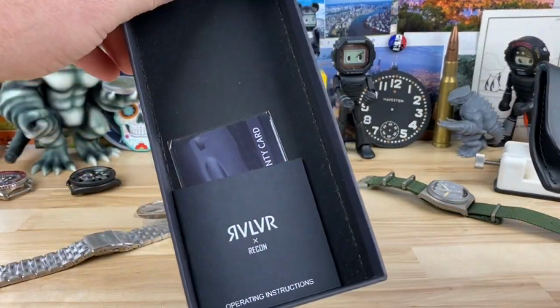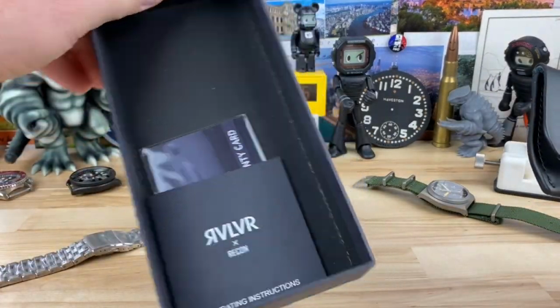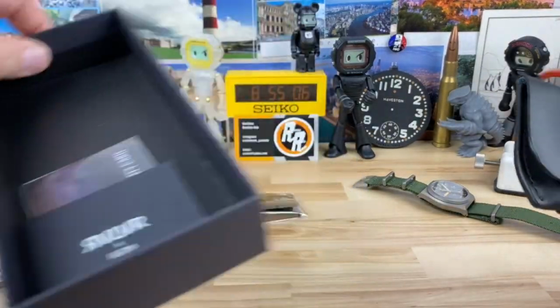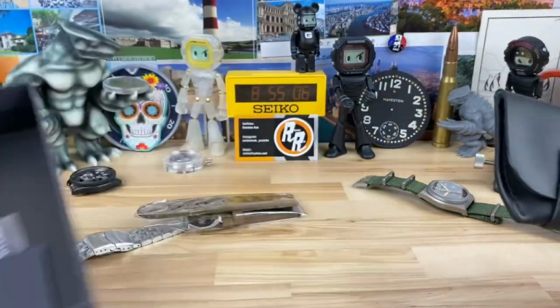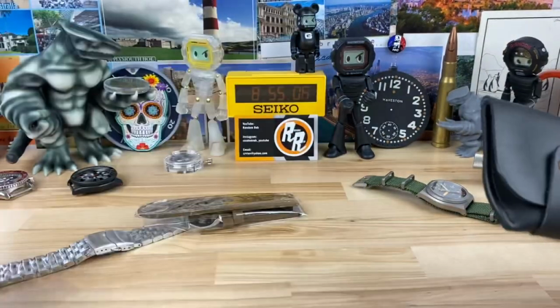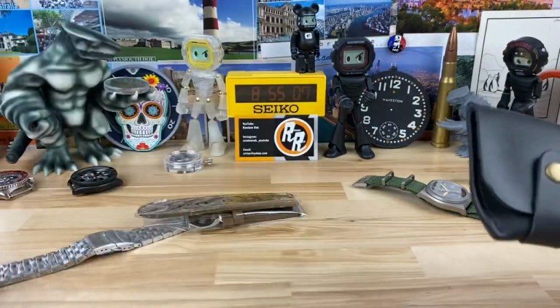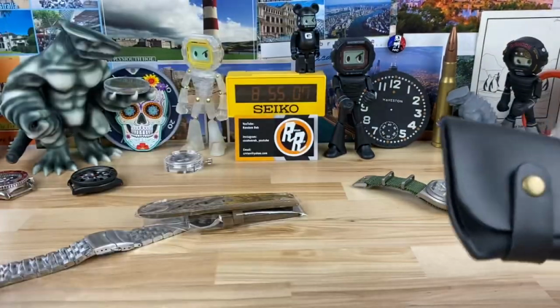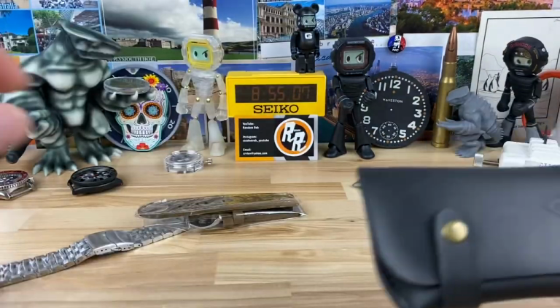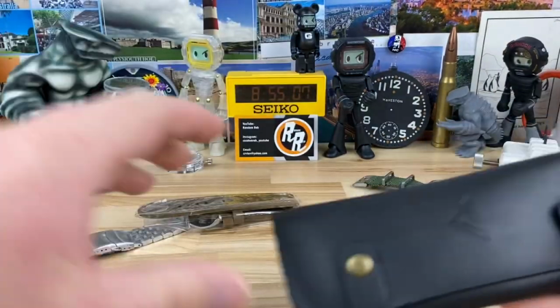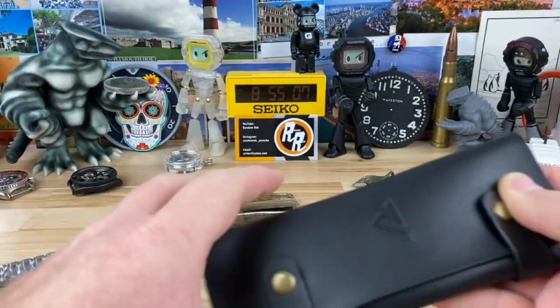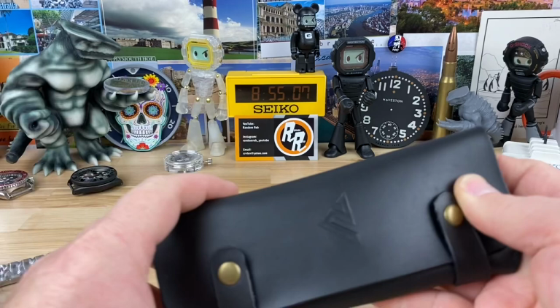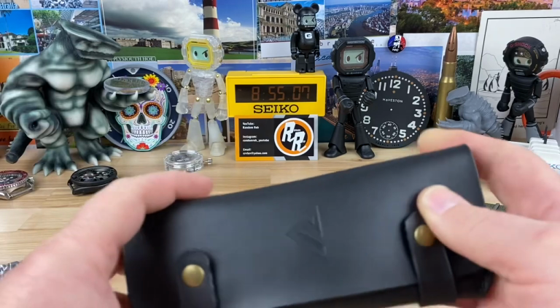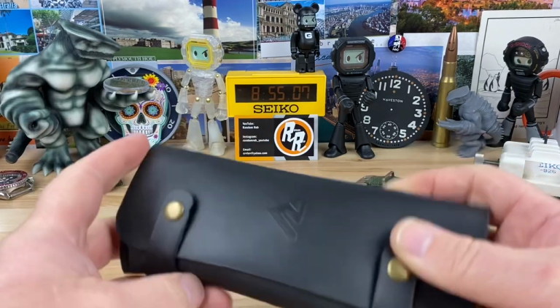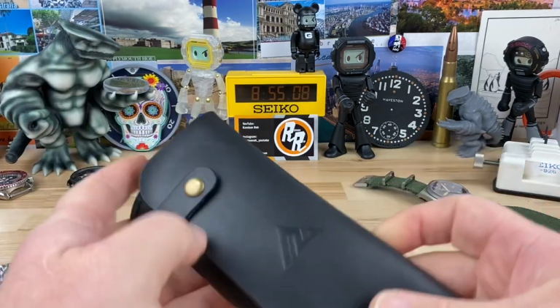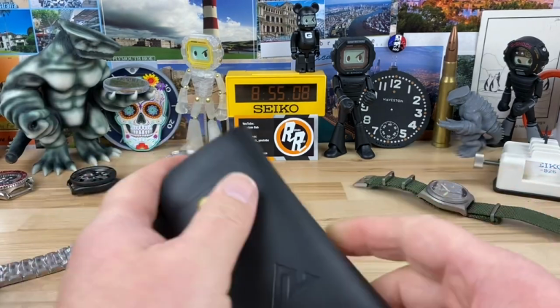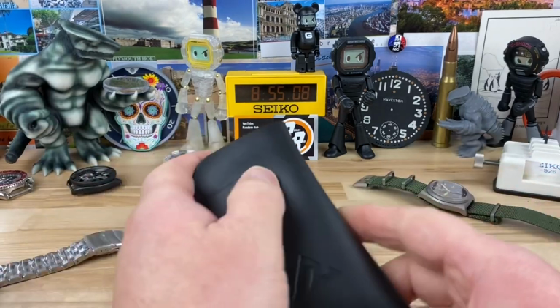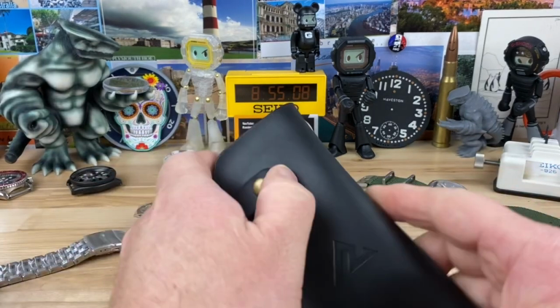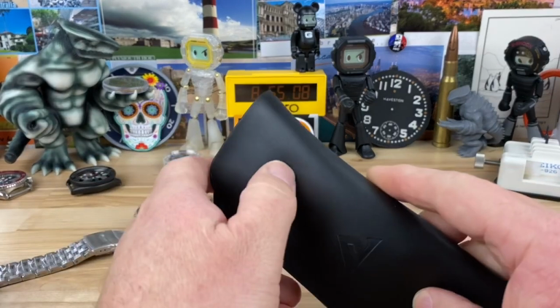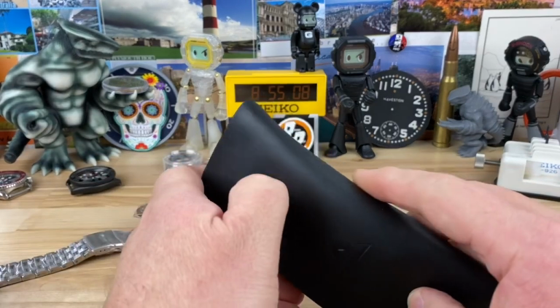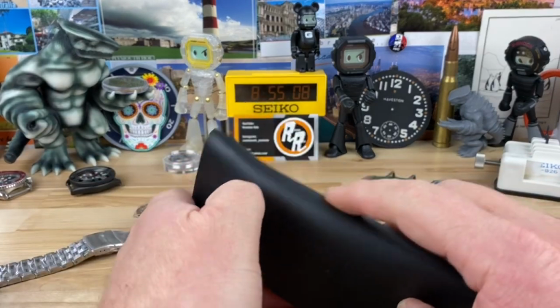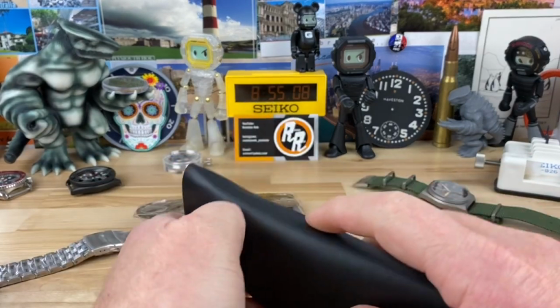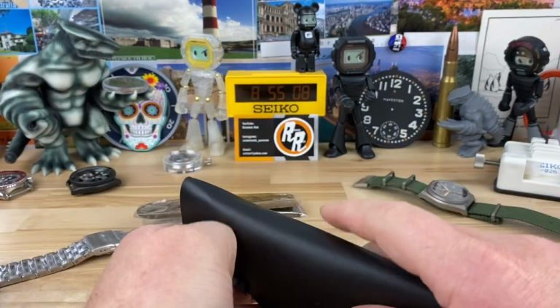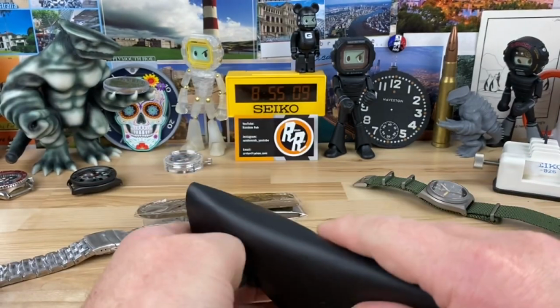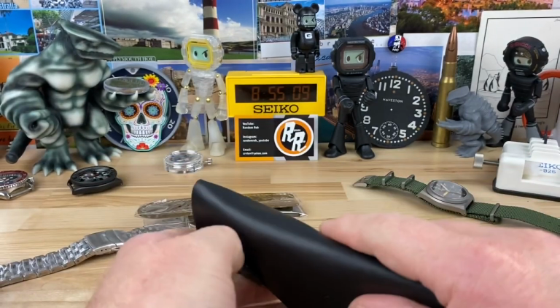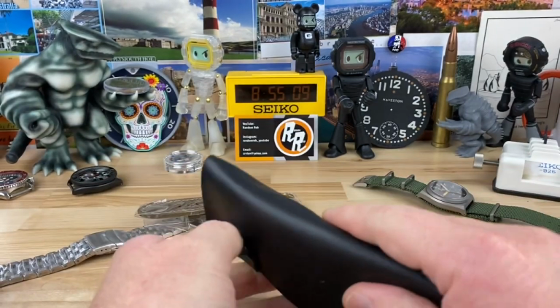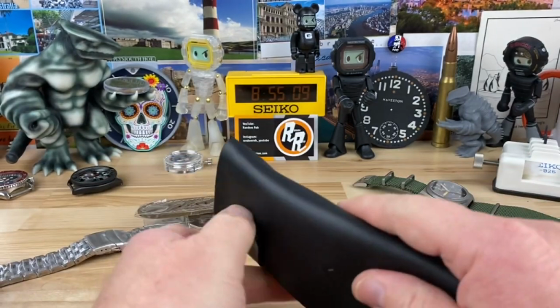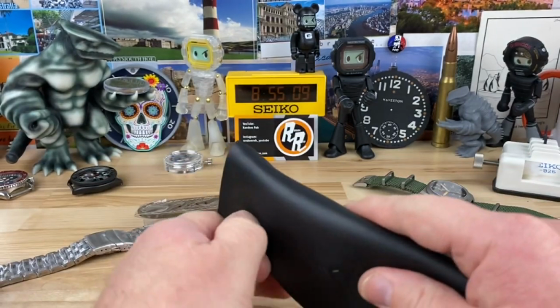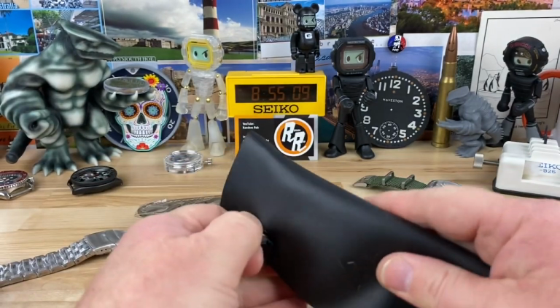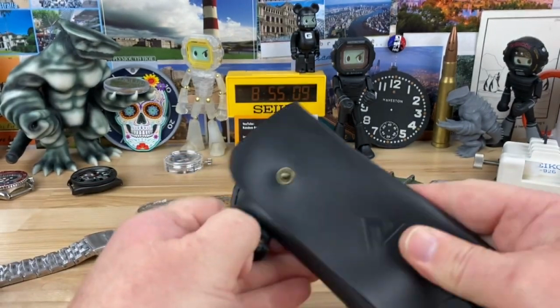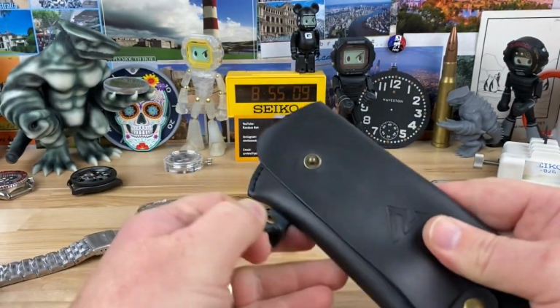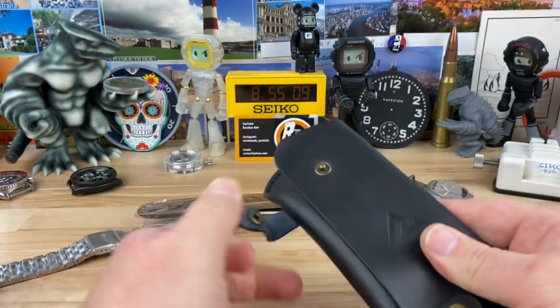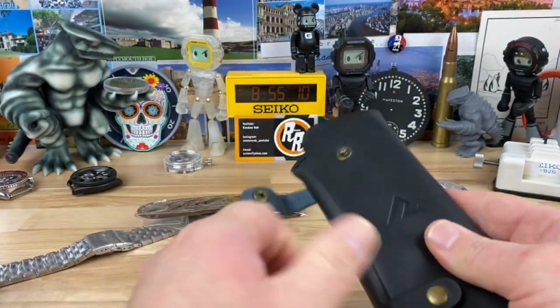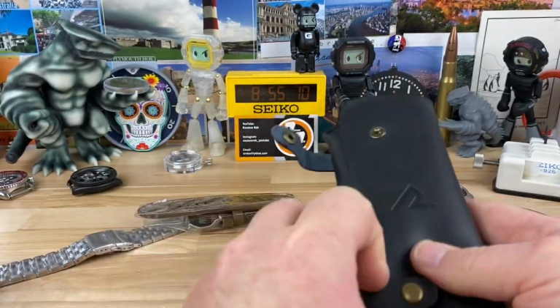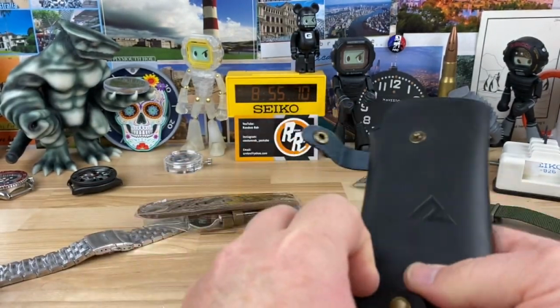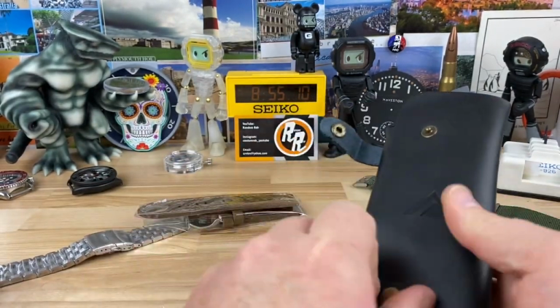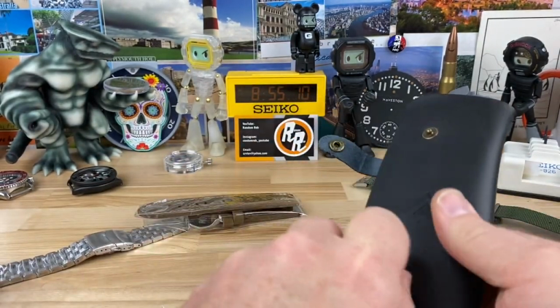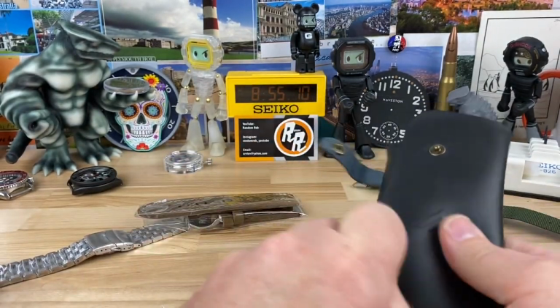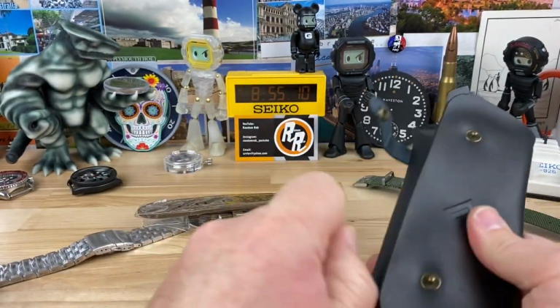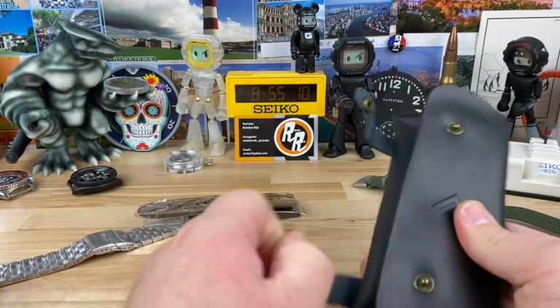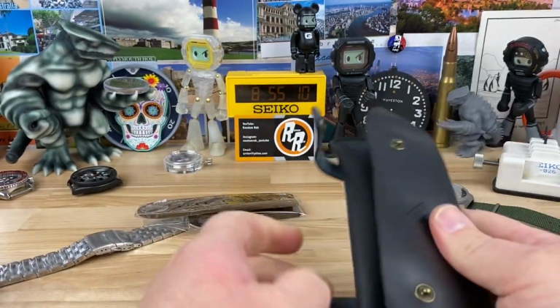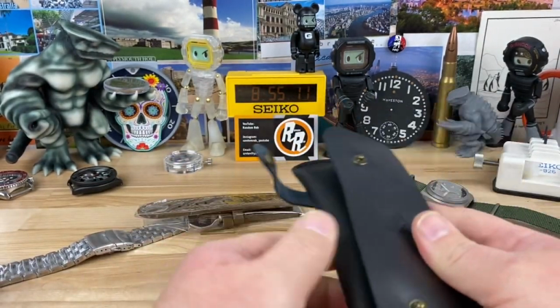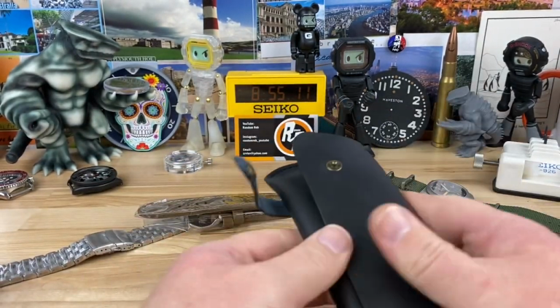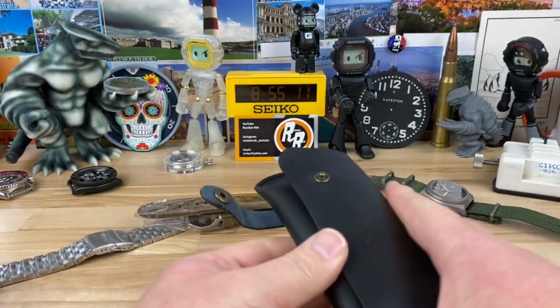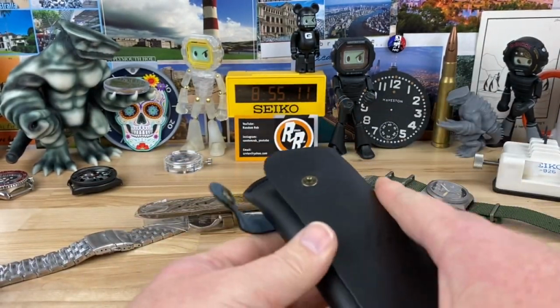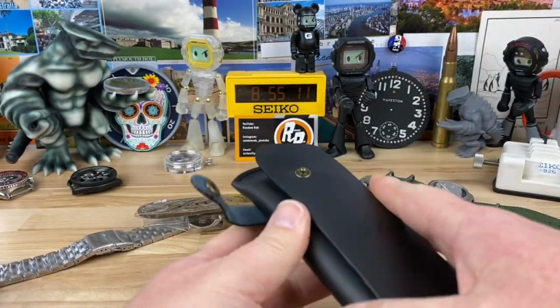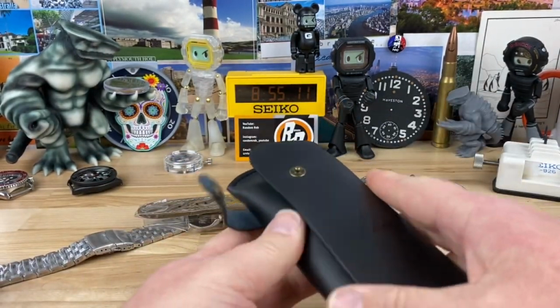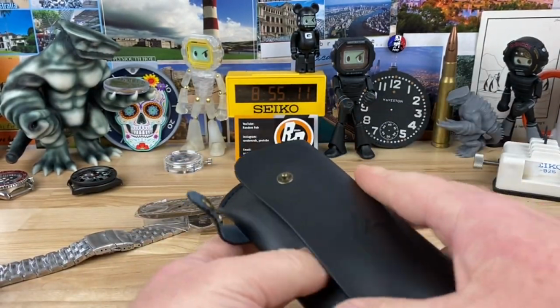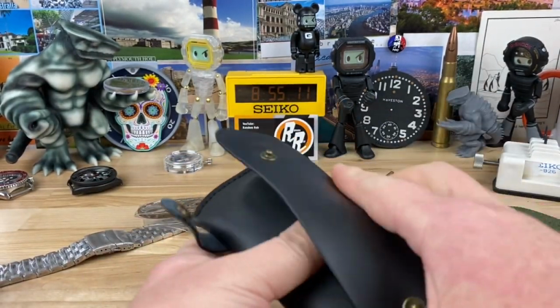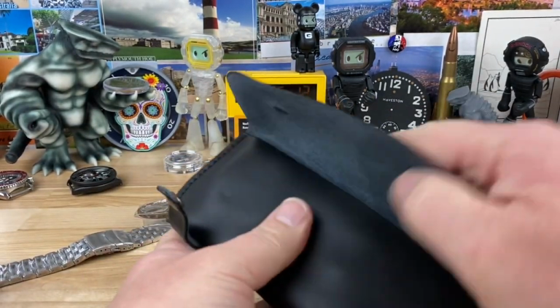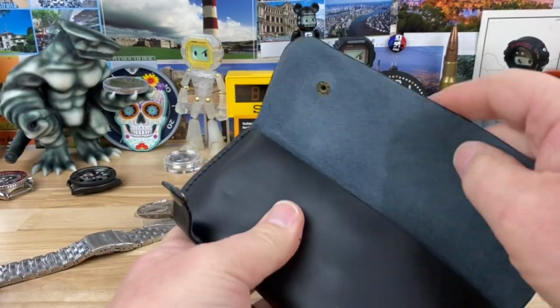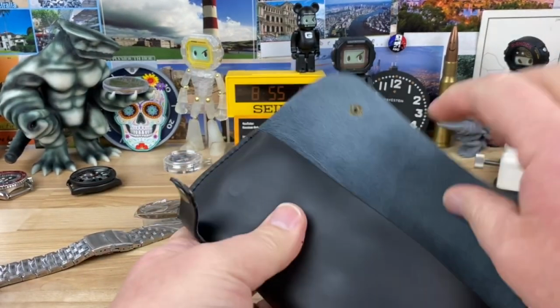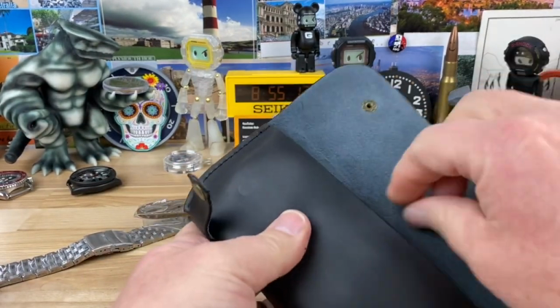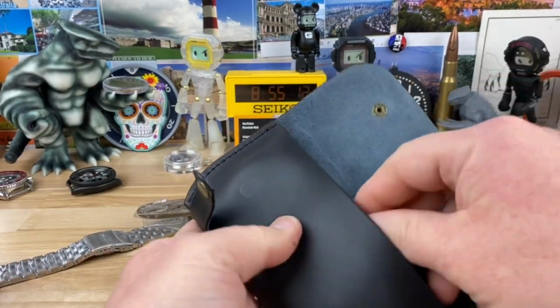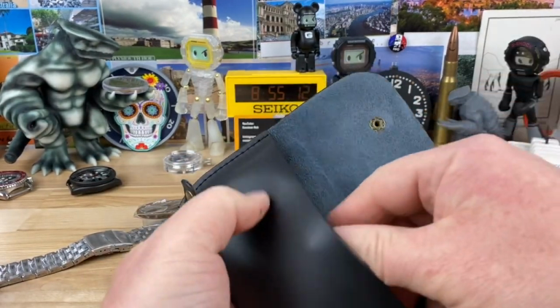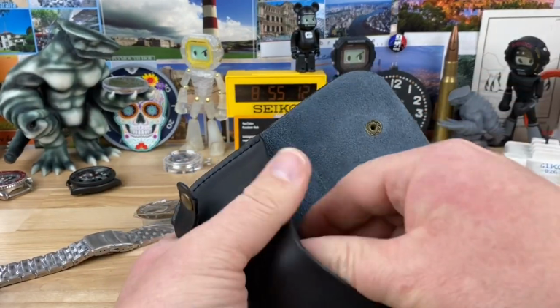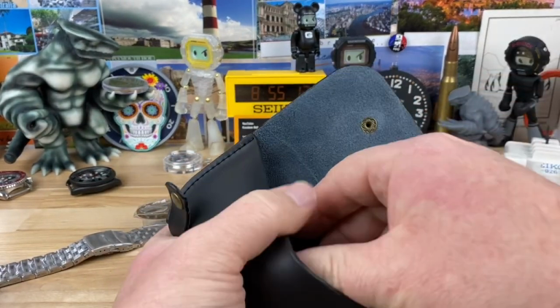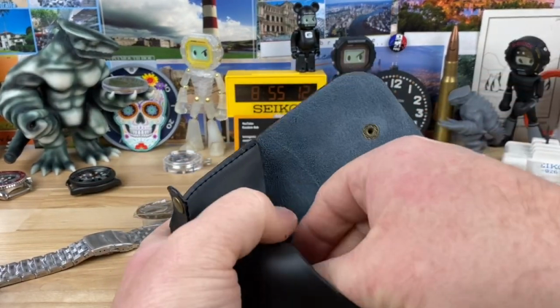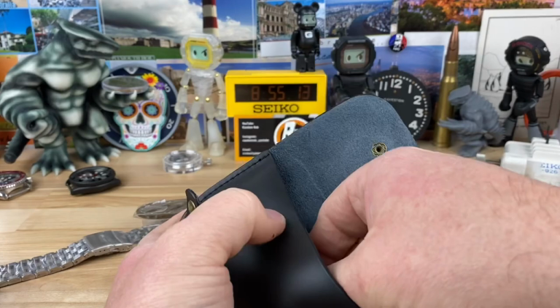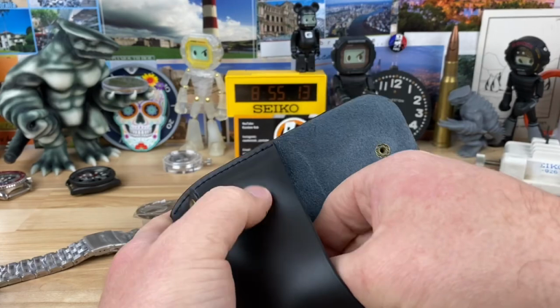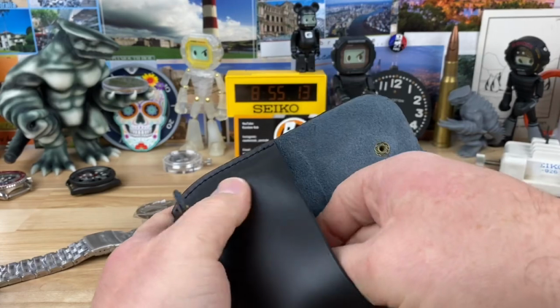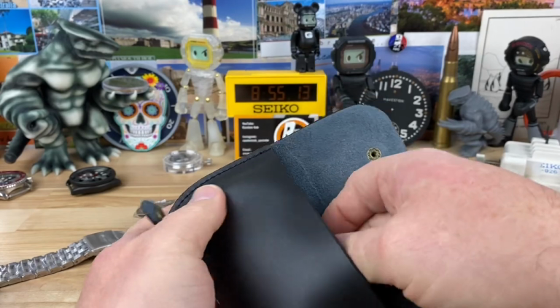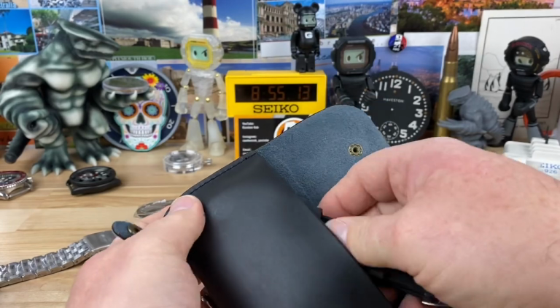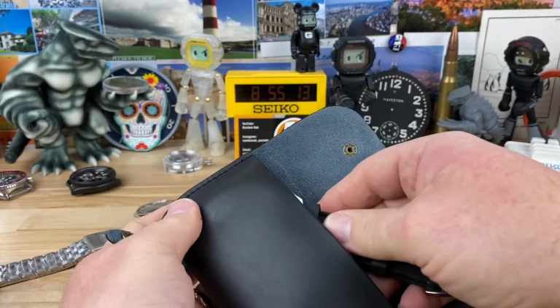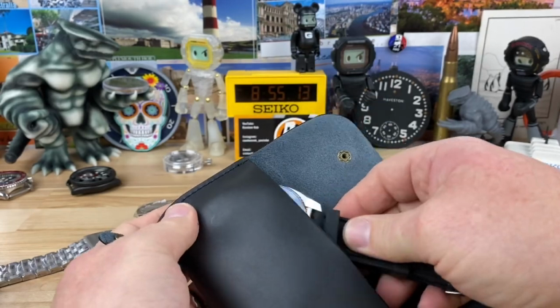You guys recognize that logo? I'm not super familiar with that logo — of course it'll be in the title. I just chatted with him not too long ago. He said he was going to send out this new model. It looked pretty cool. He showed me a picture of it first.